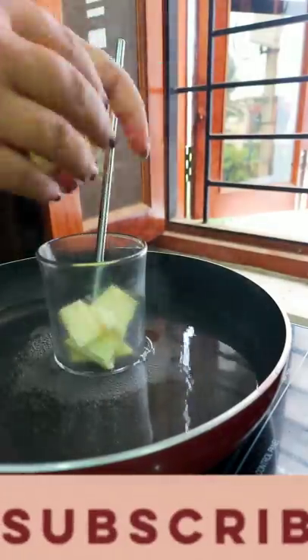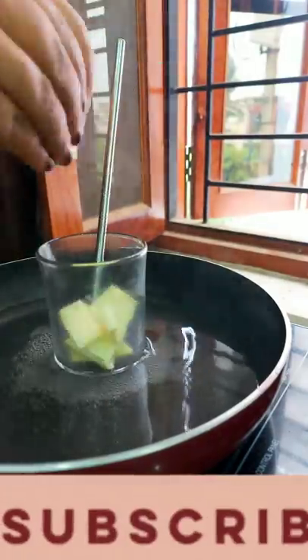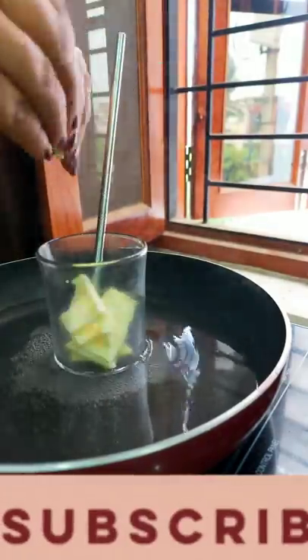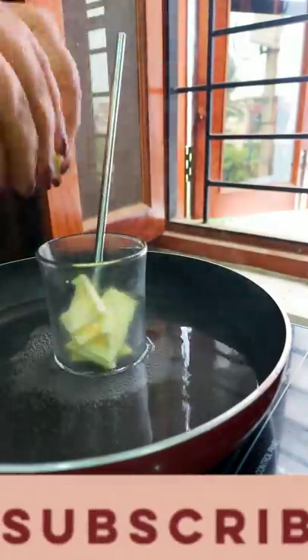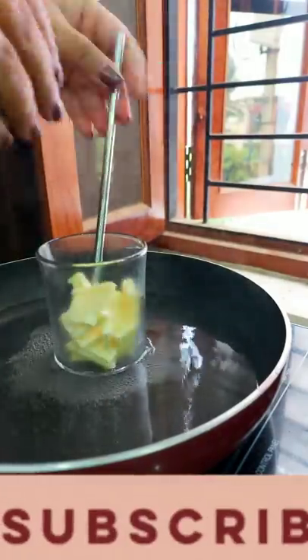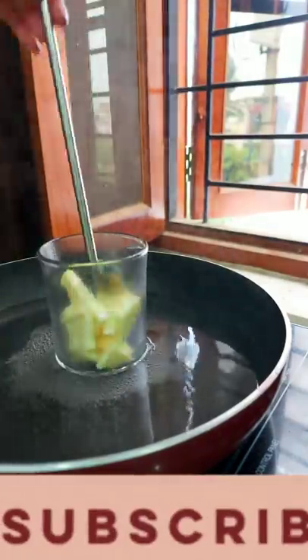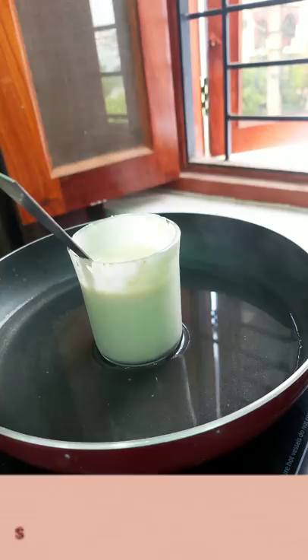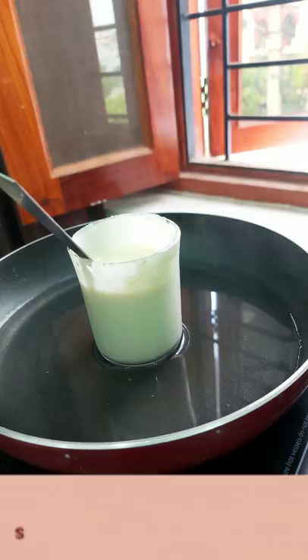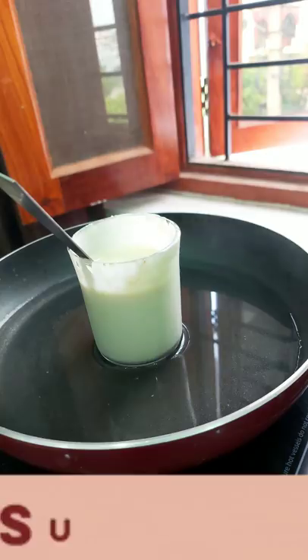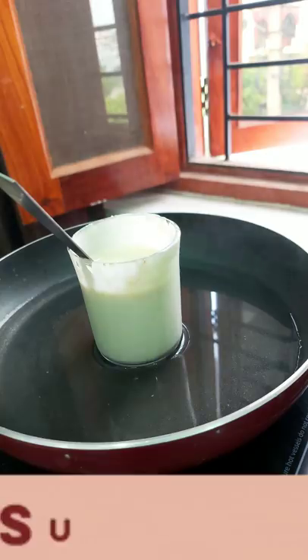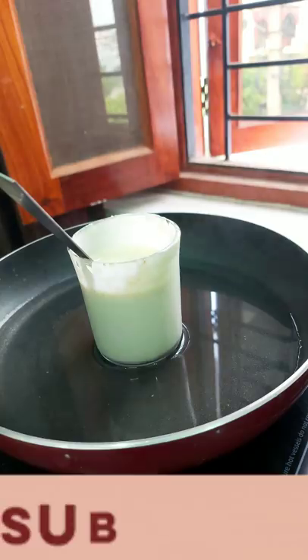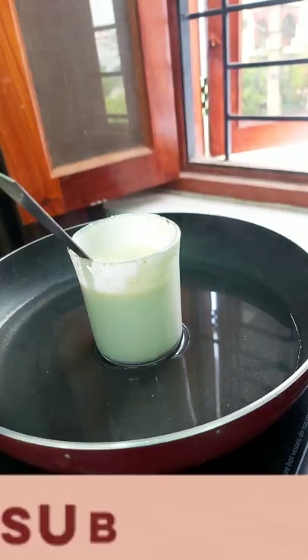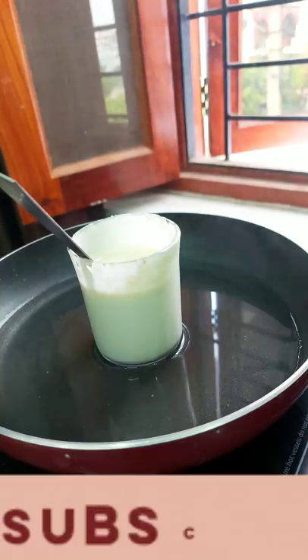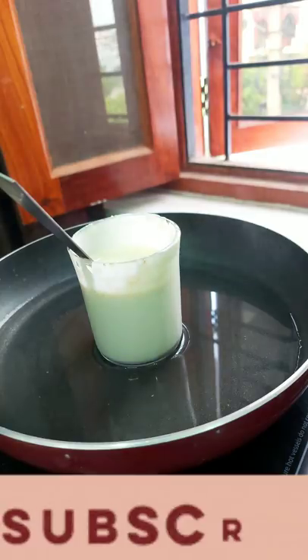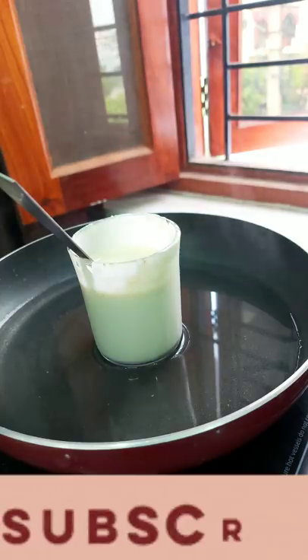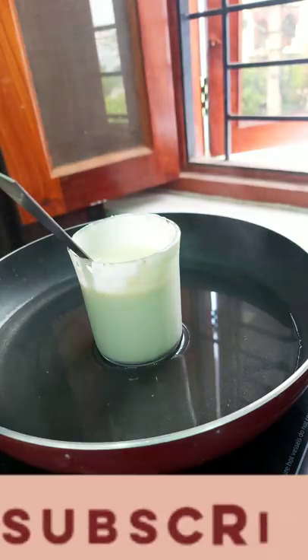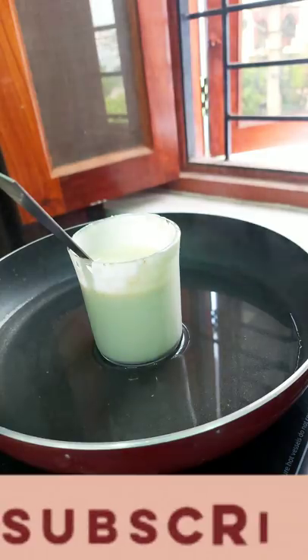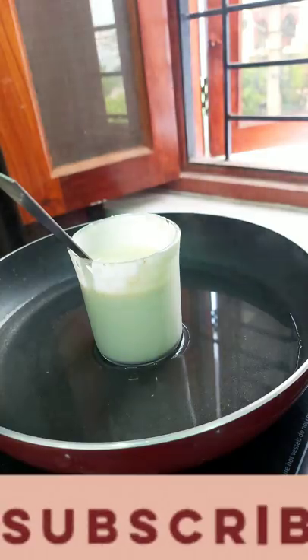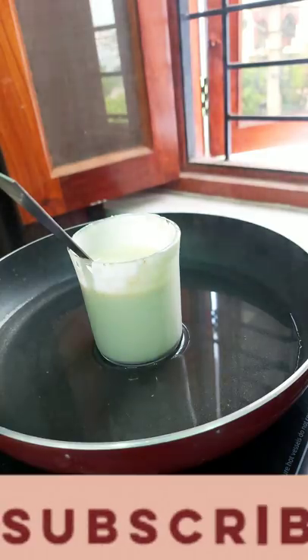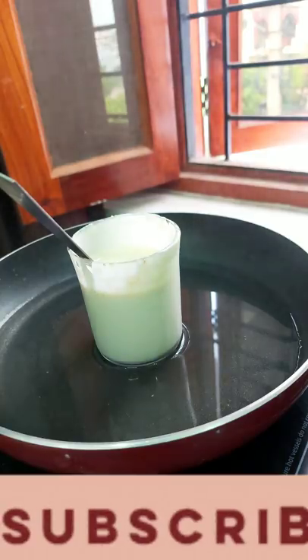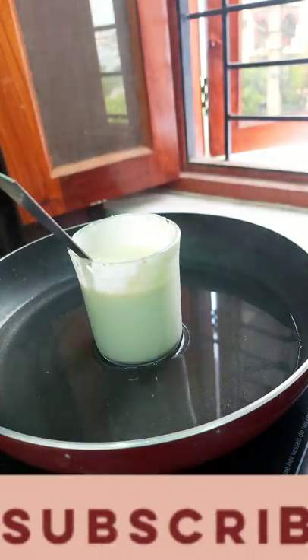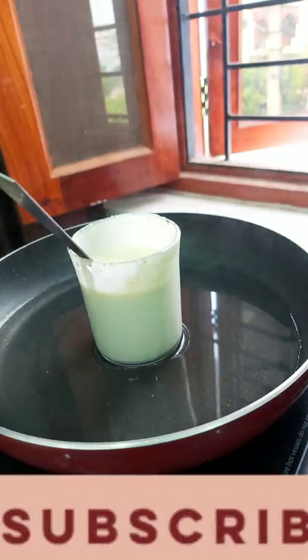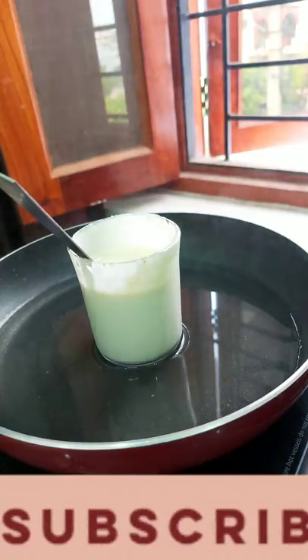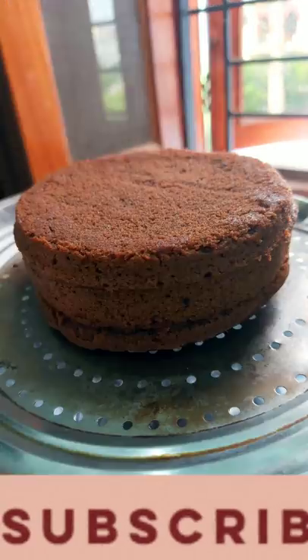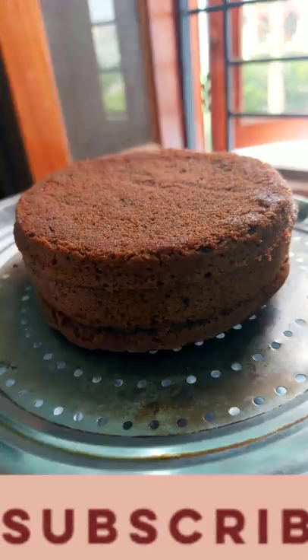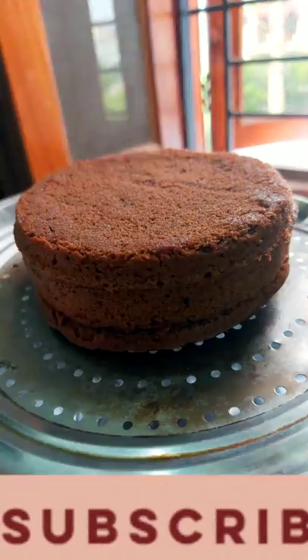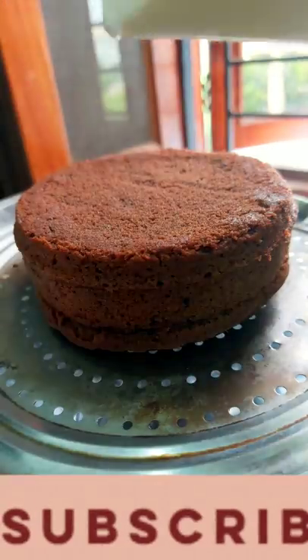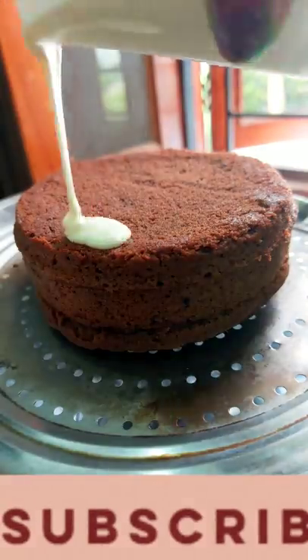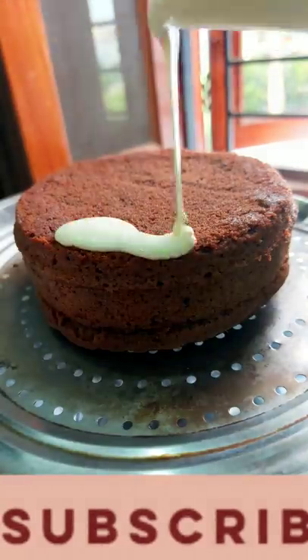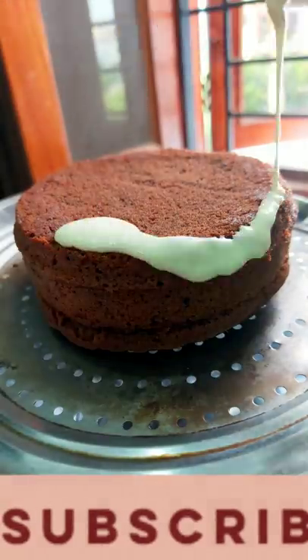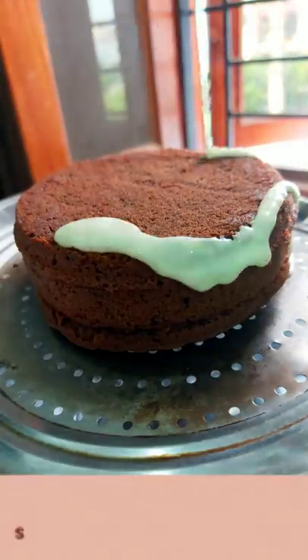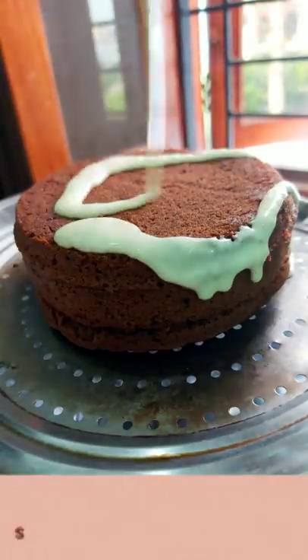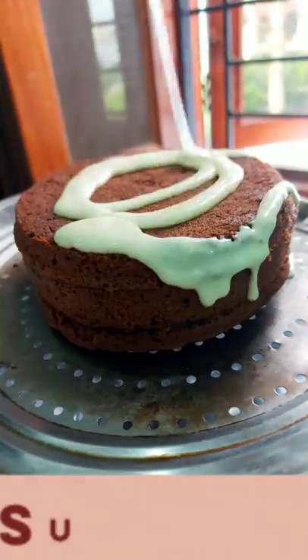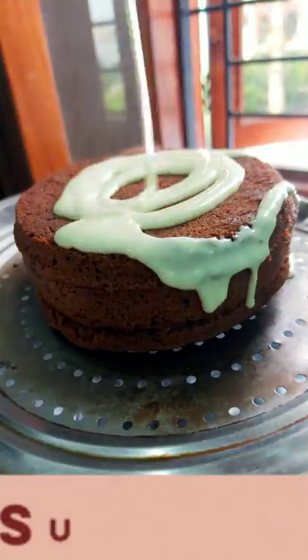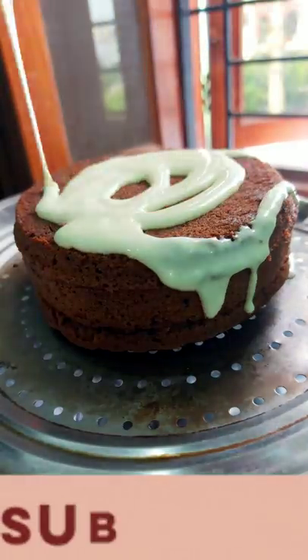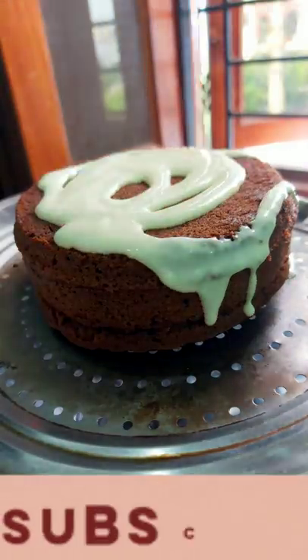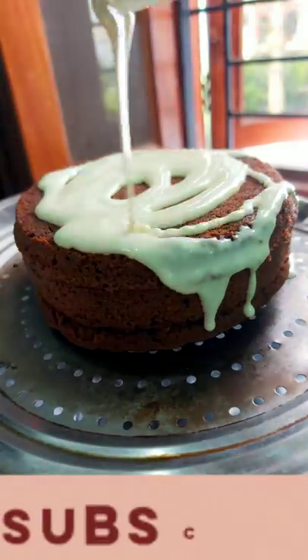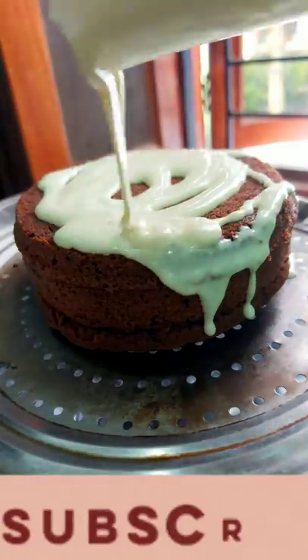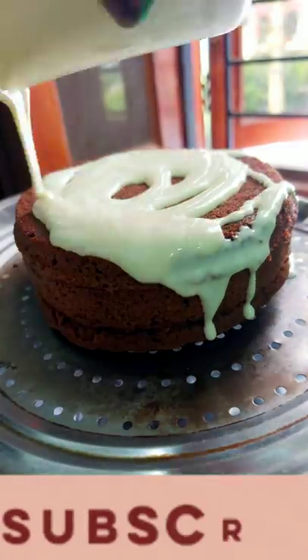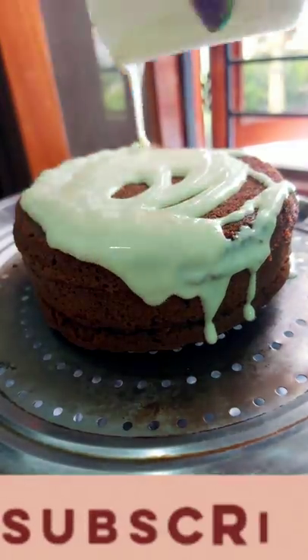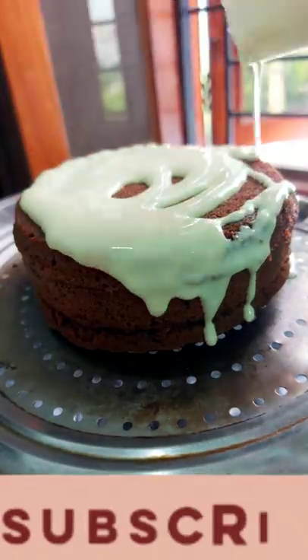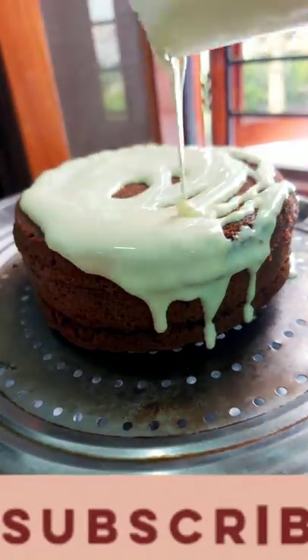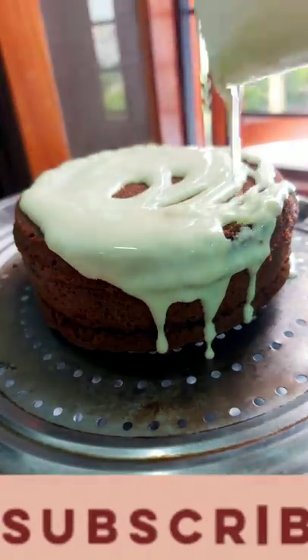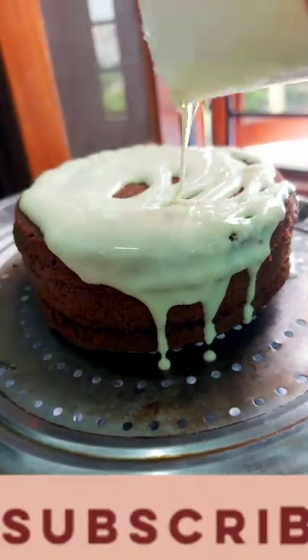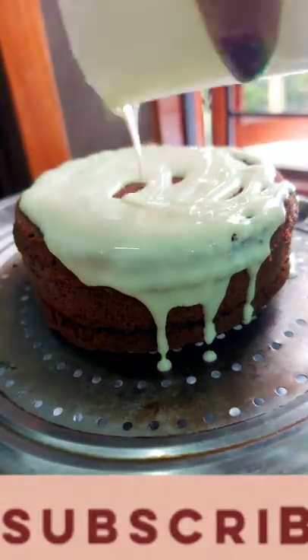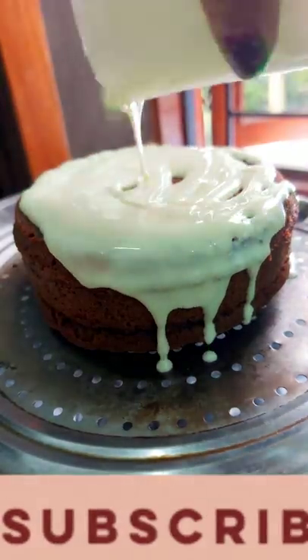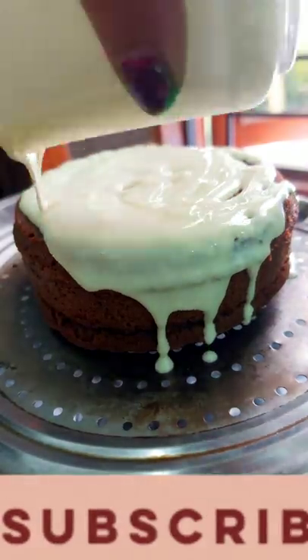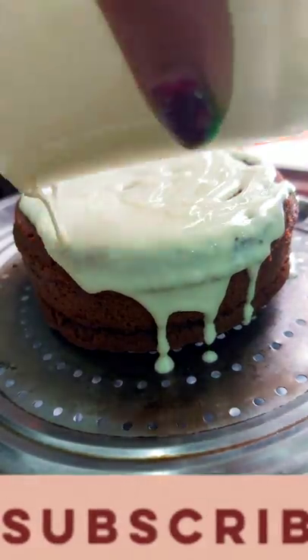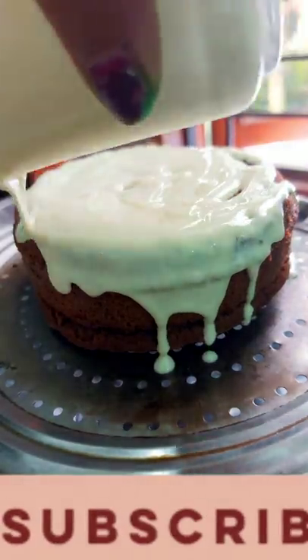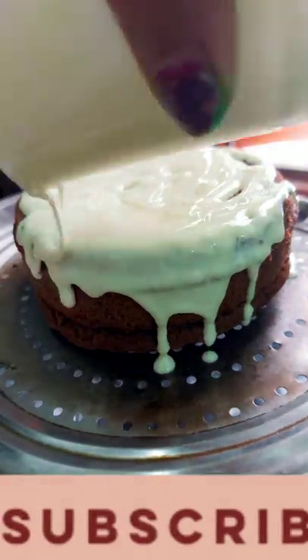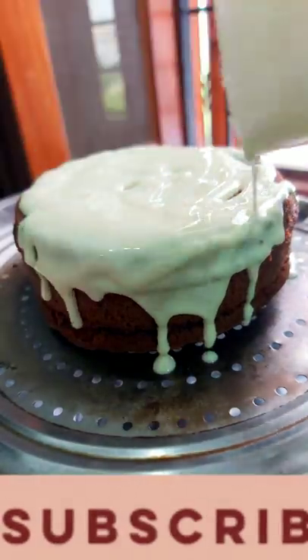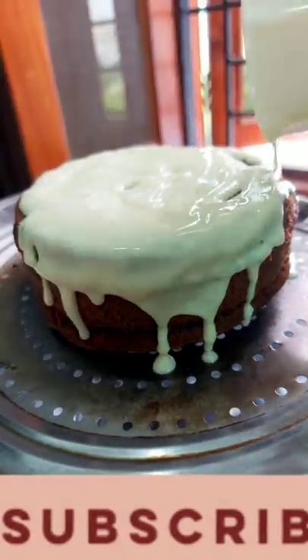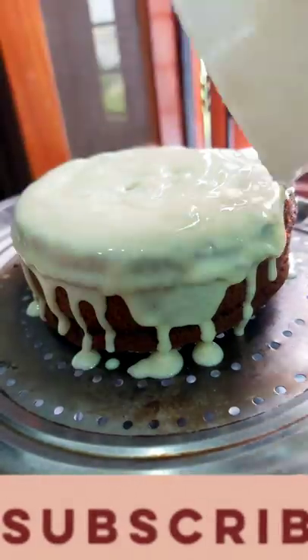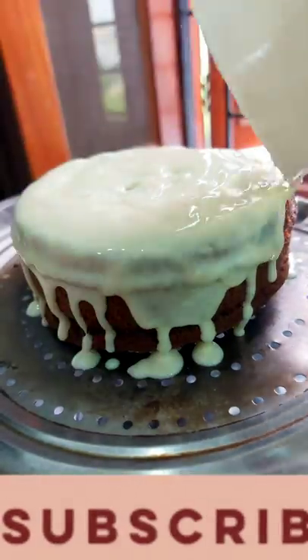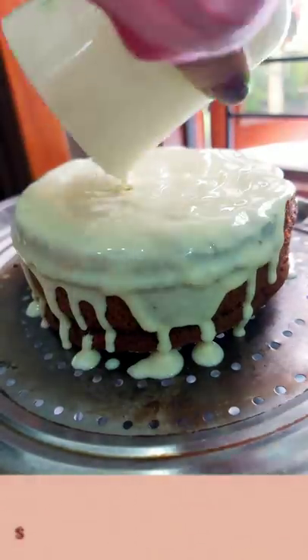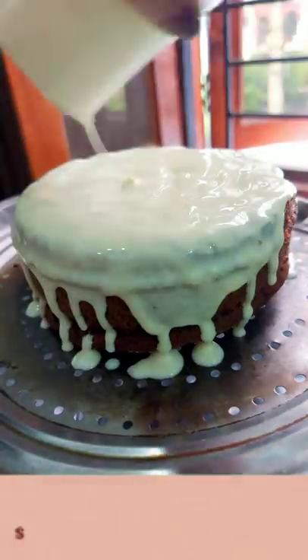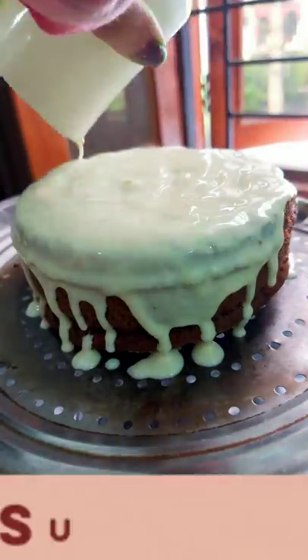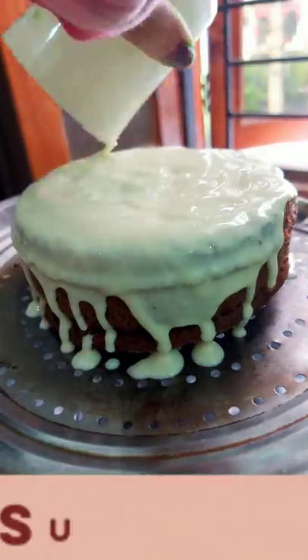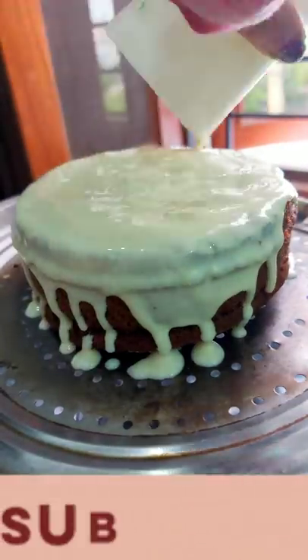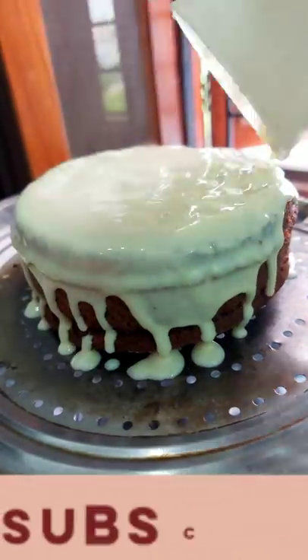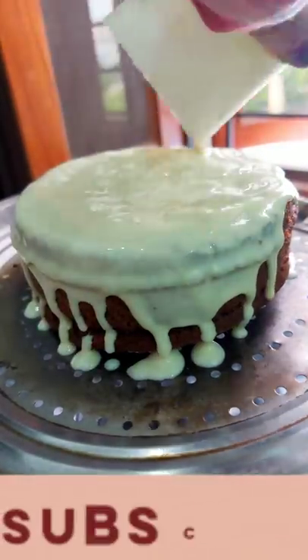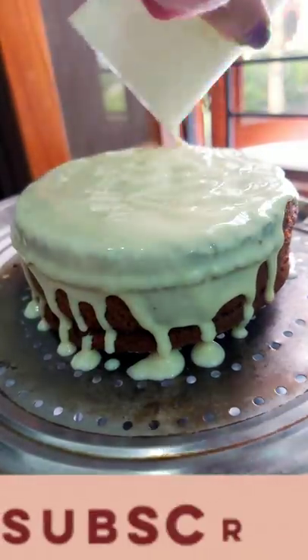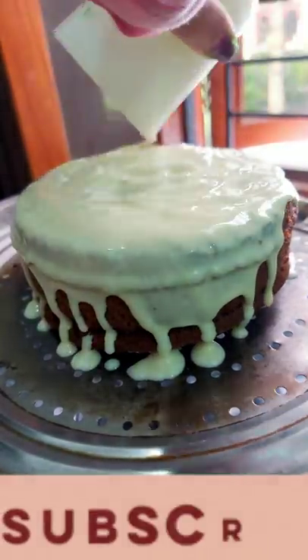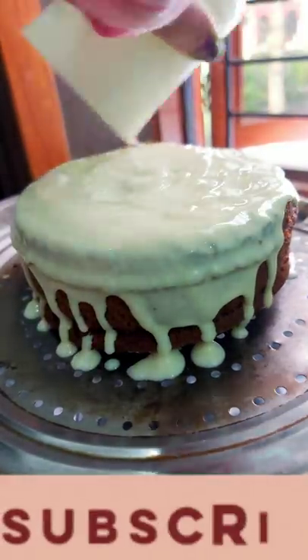Now let's melt white chocolate. And after that, we will add white chocolate to our cake. Because here we have no whipping cream.